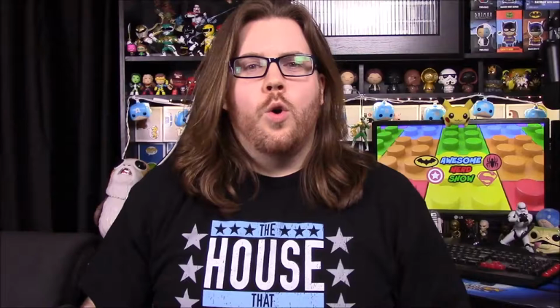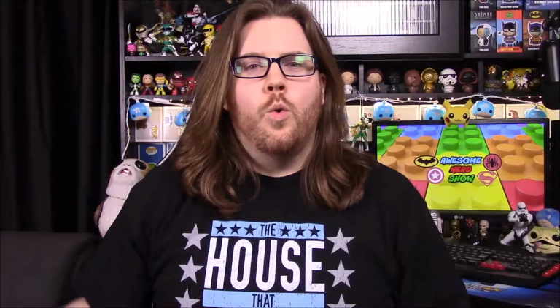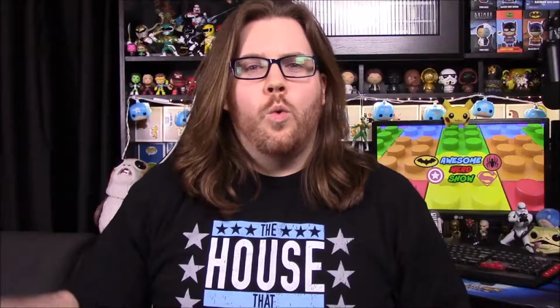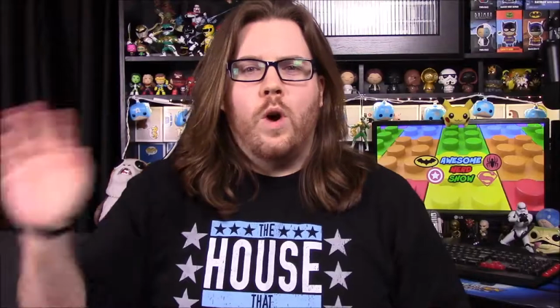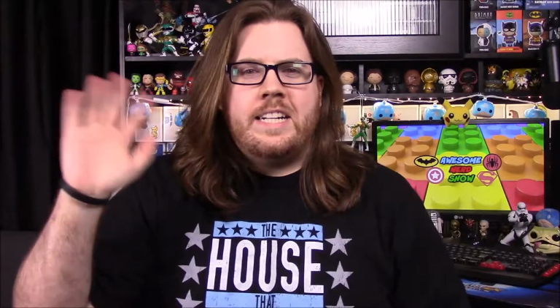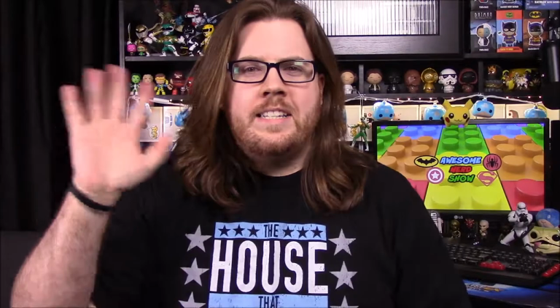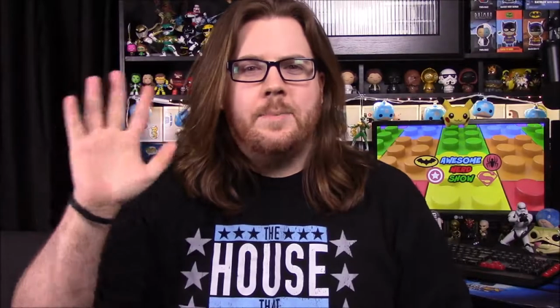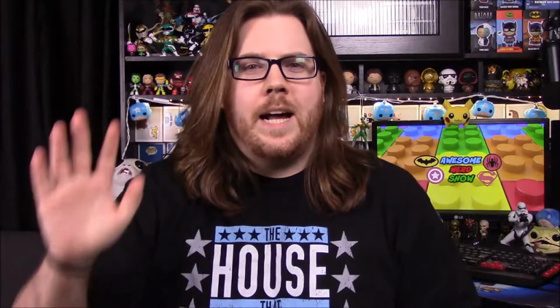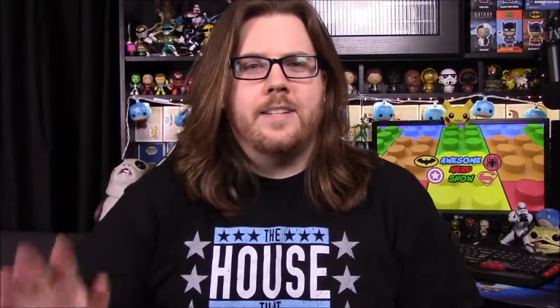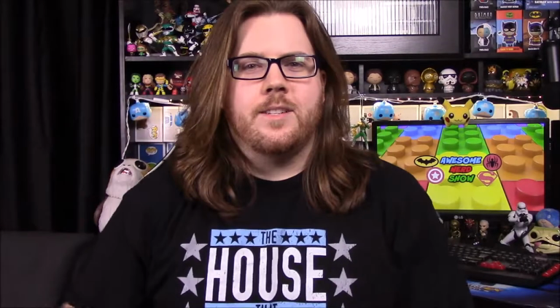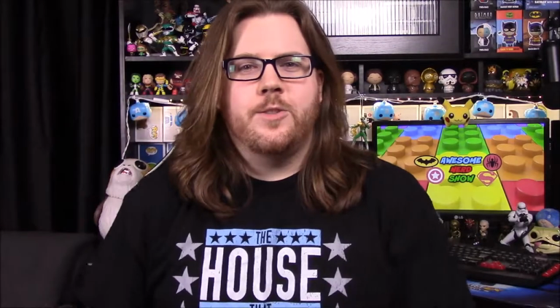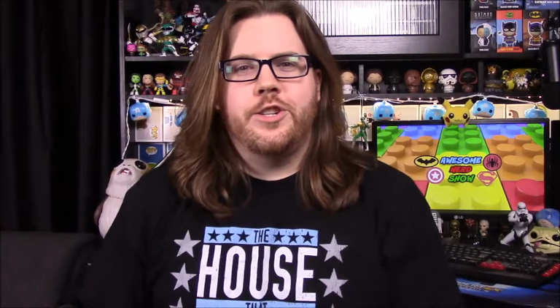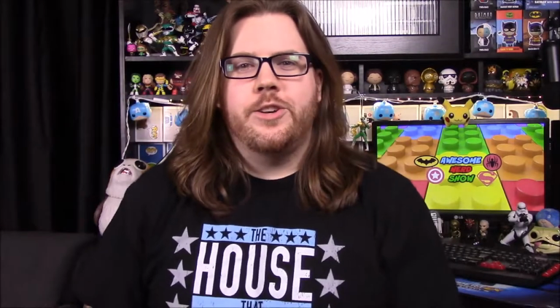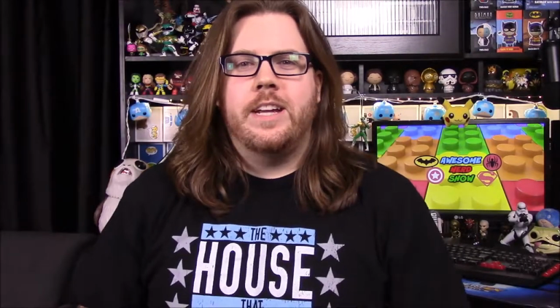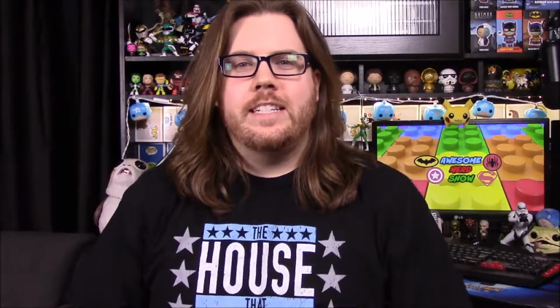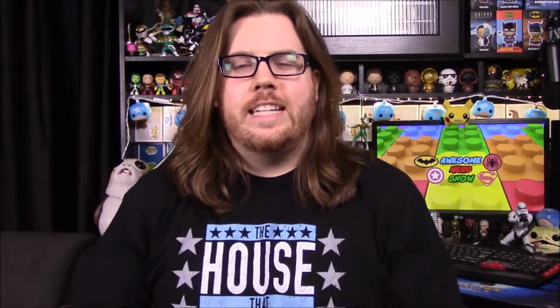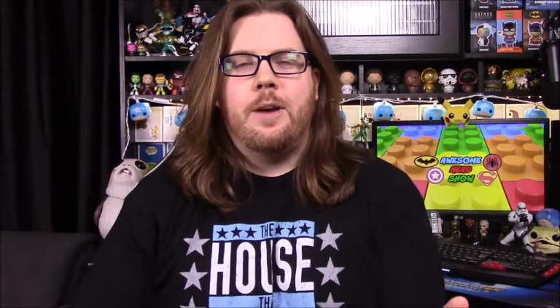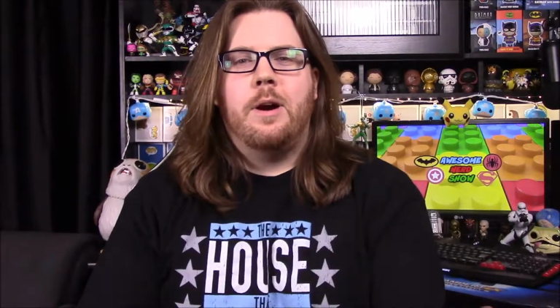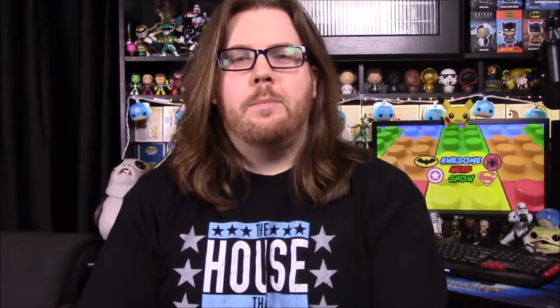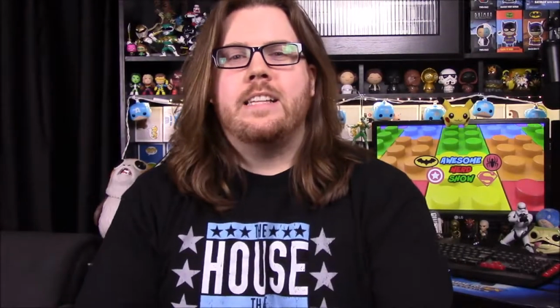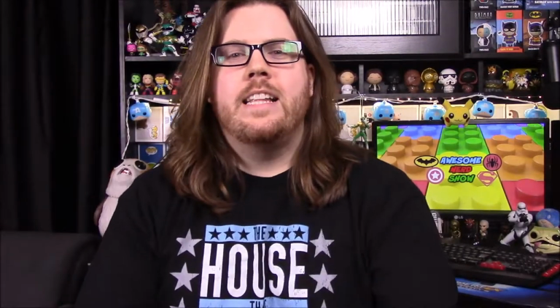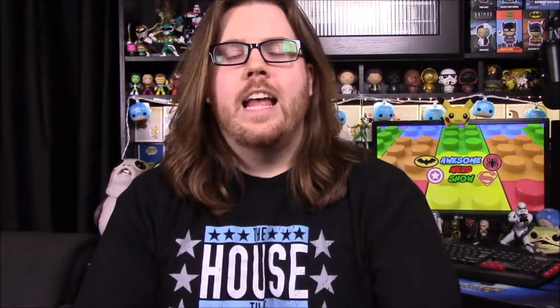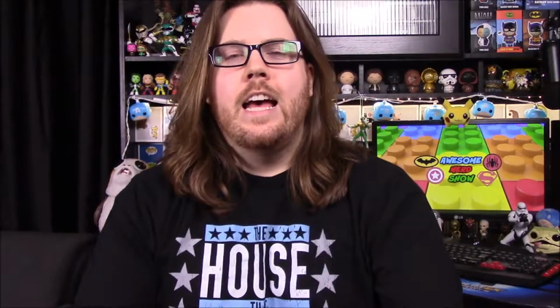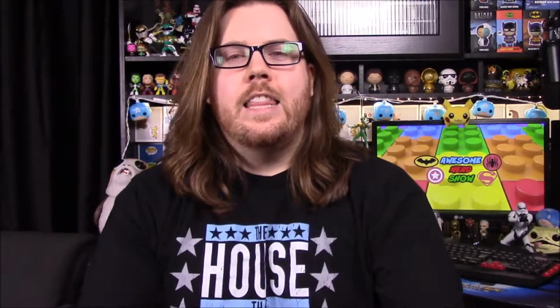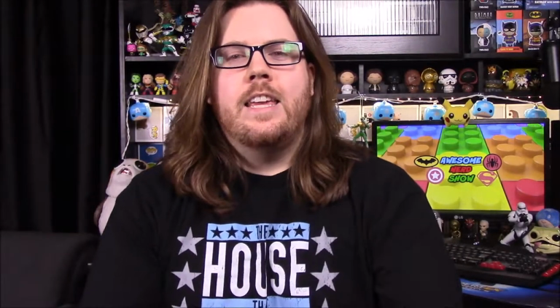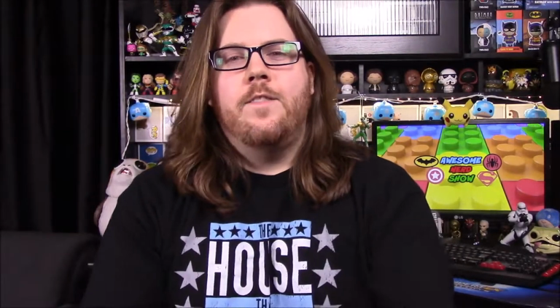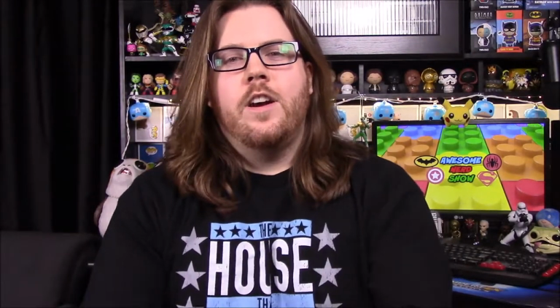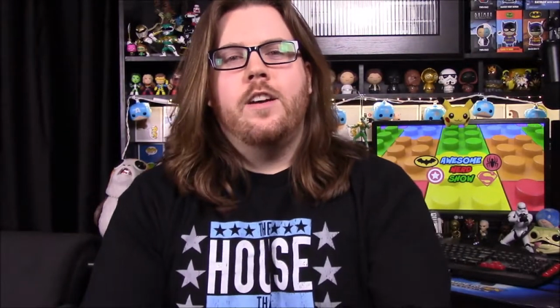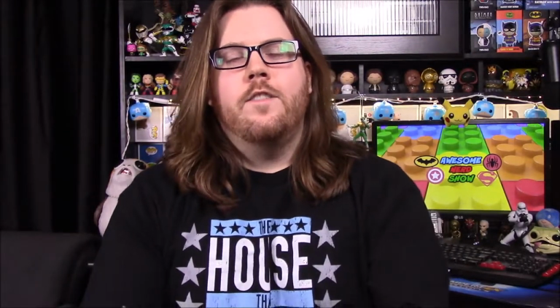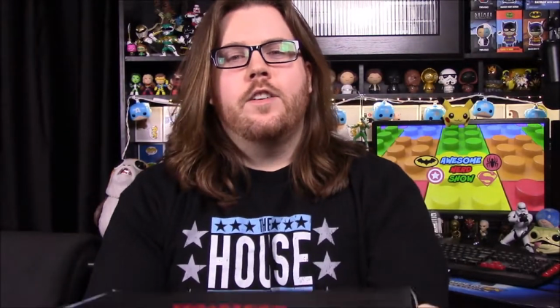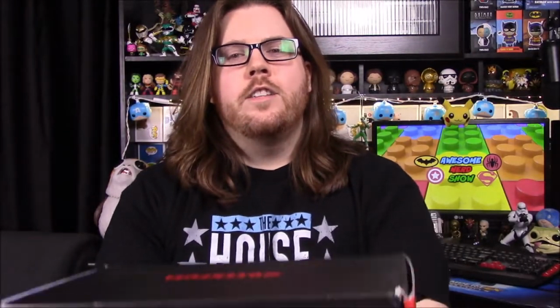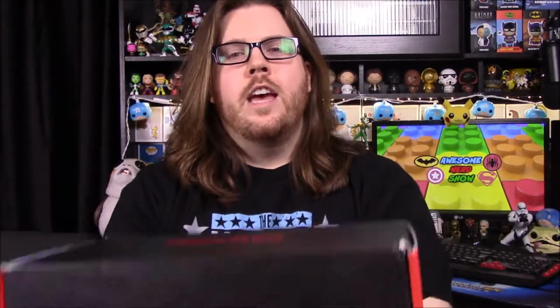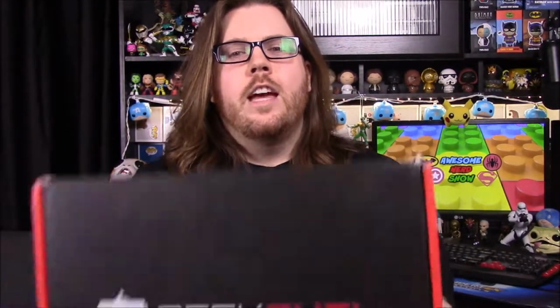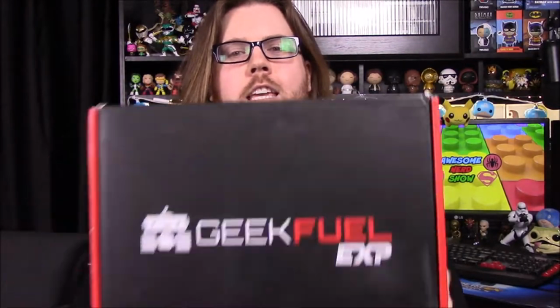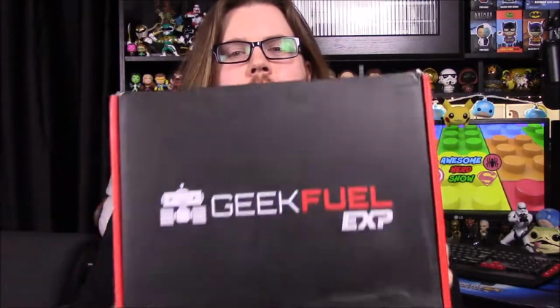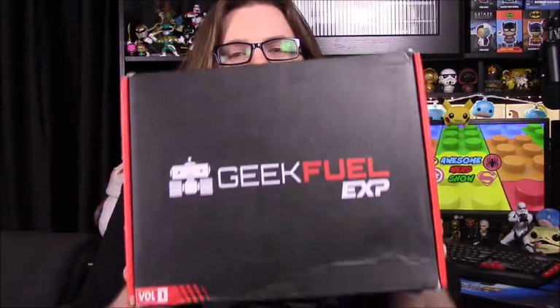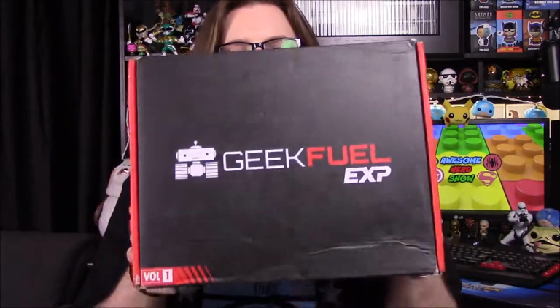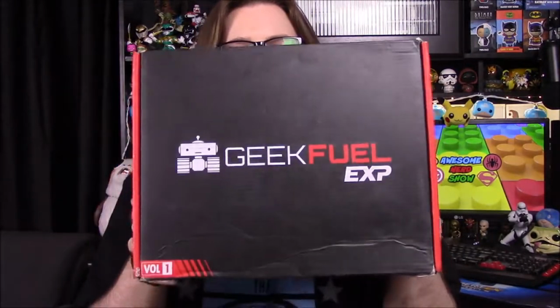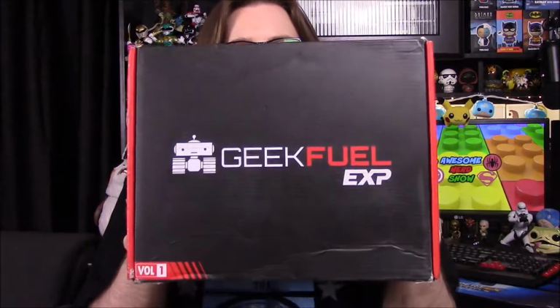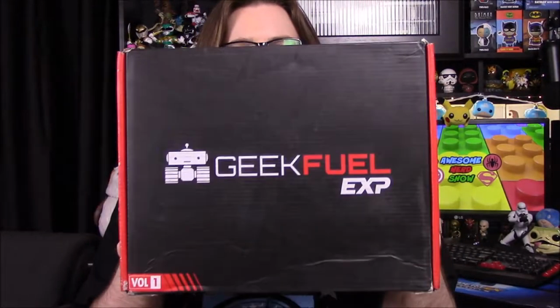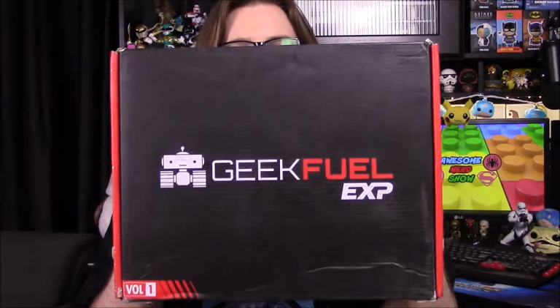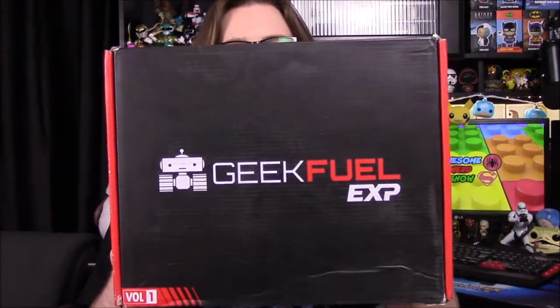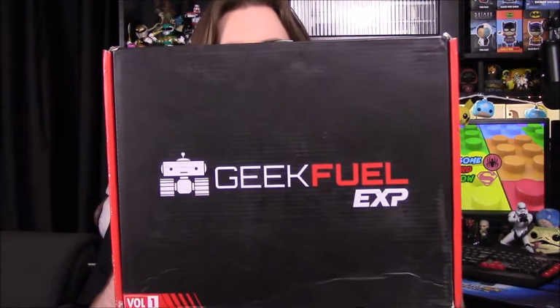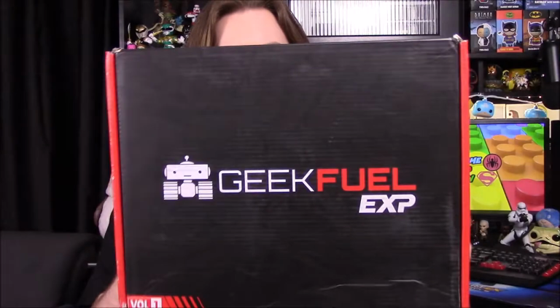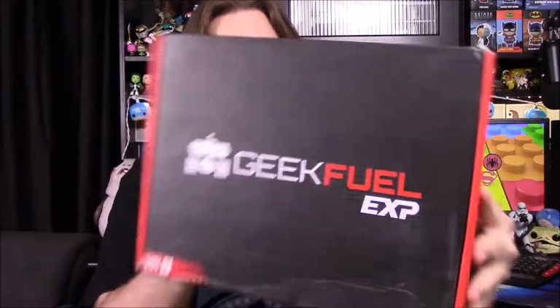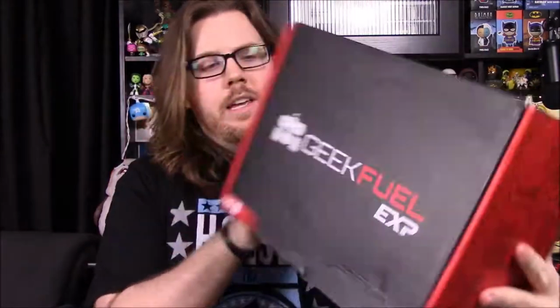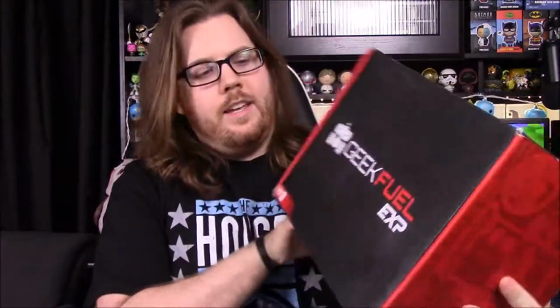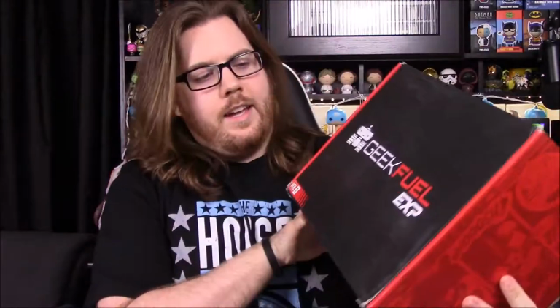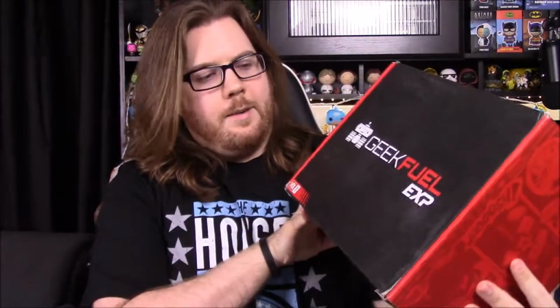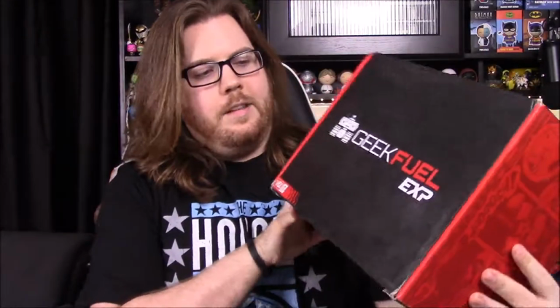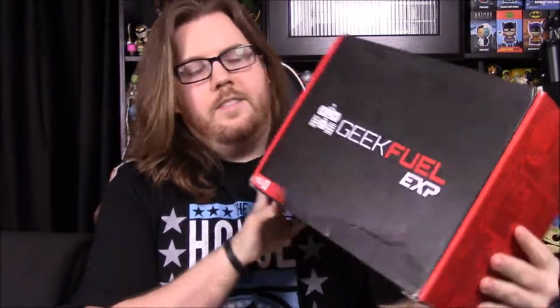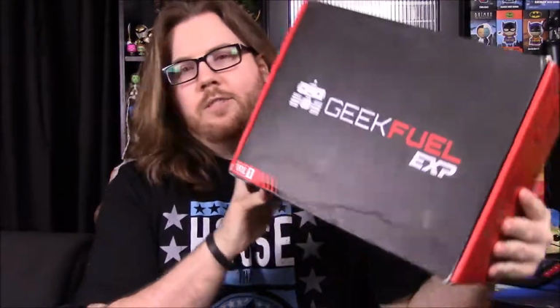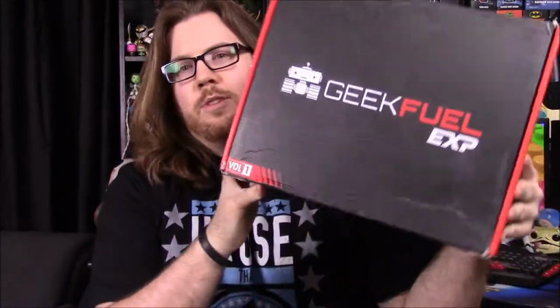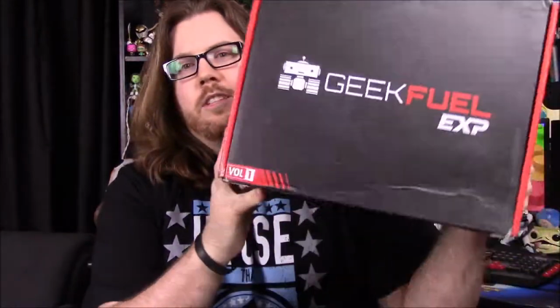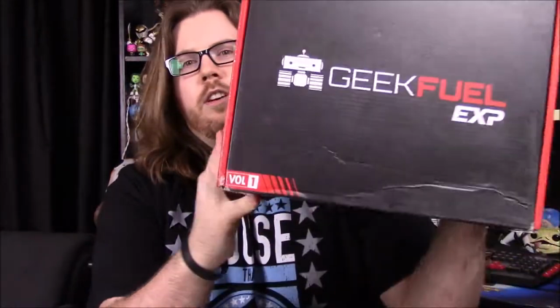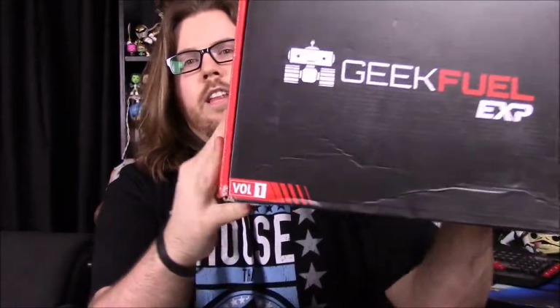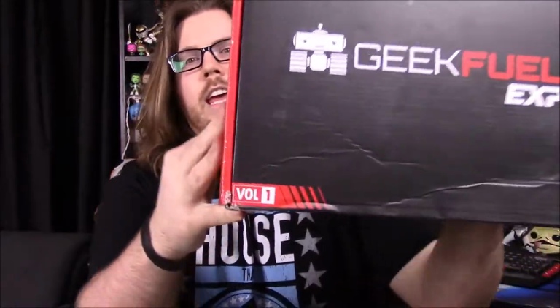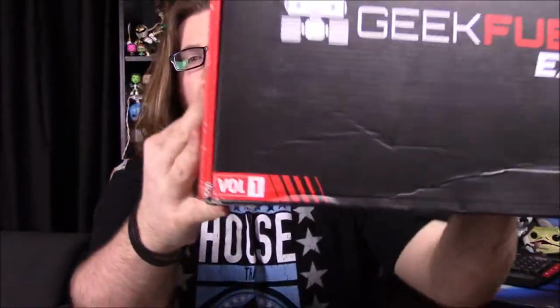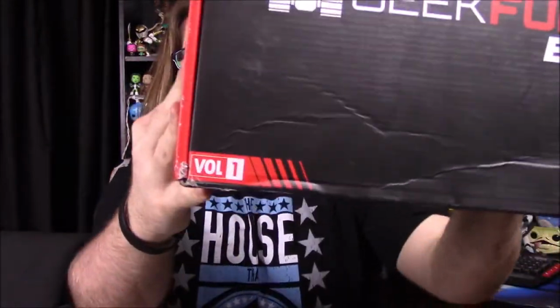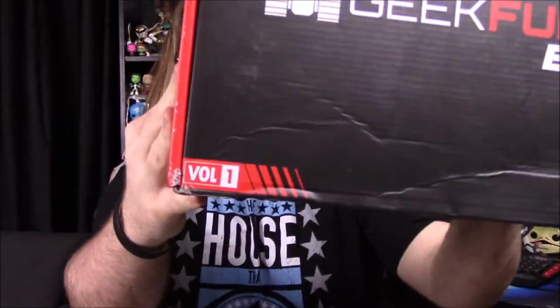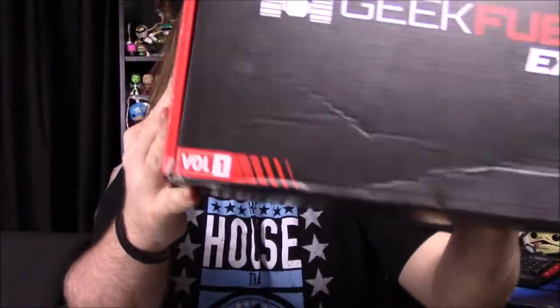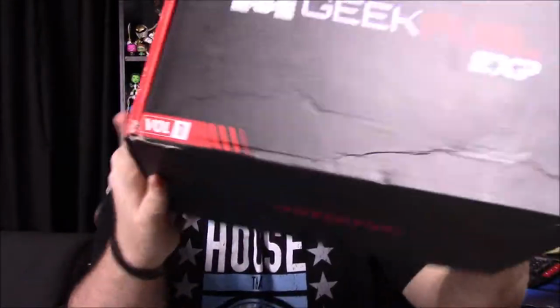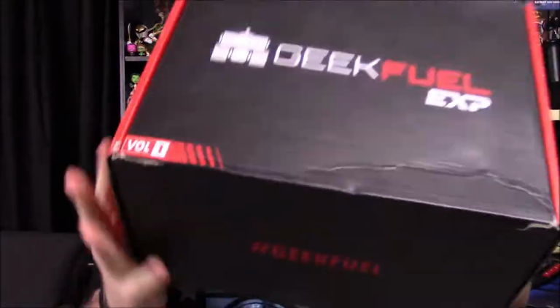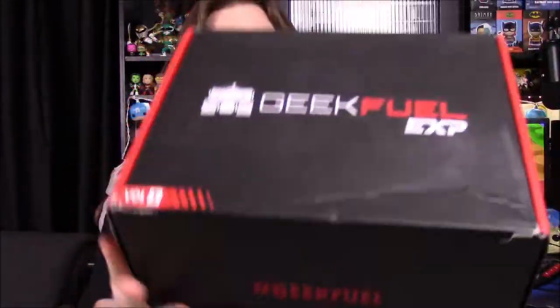What is up guys, Austin or Joe here and today we're unboxing the very first GeekFuel EXP — I believe that's what it's called — and it's volume 1.